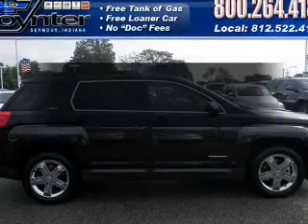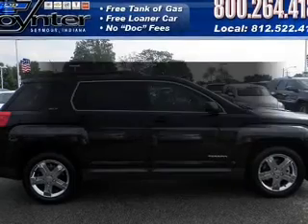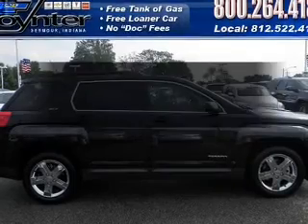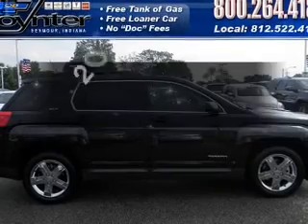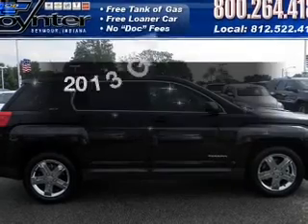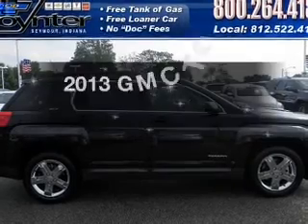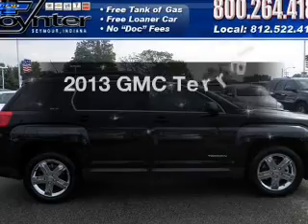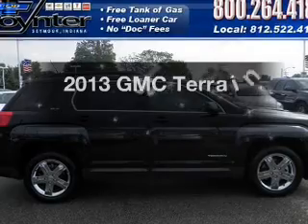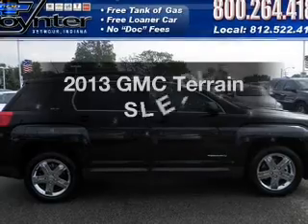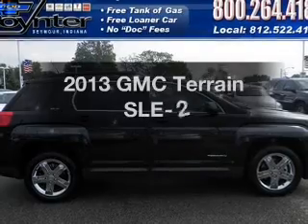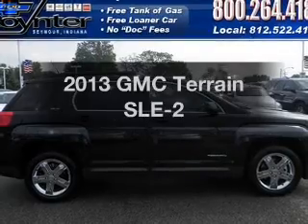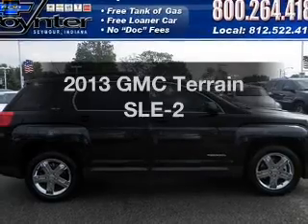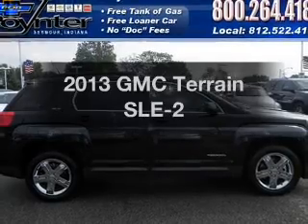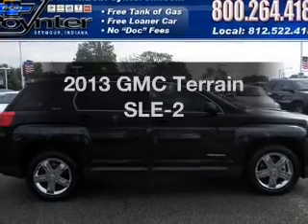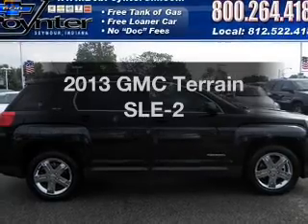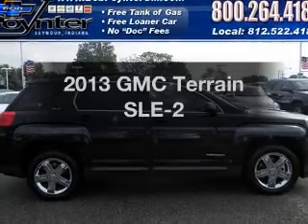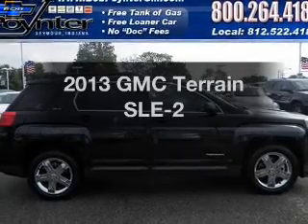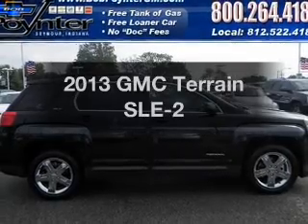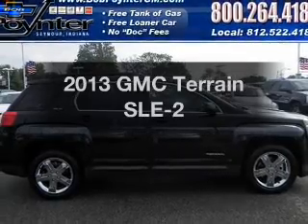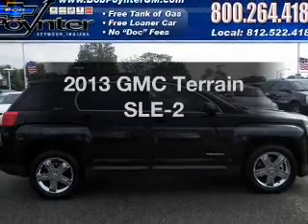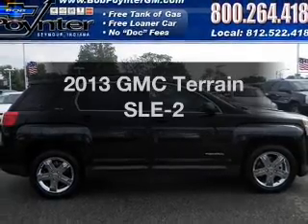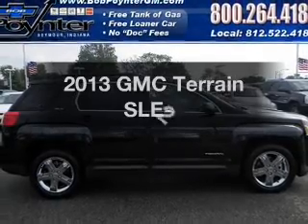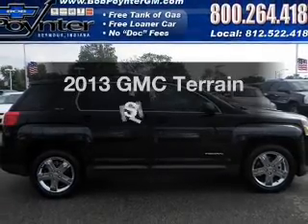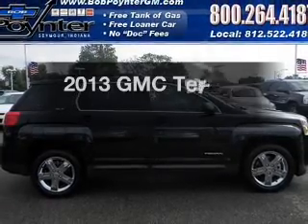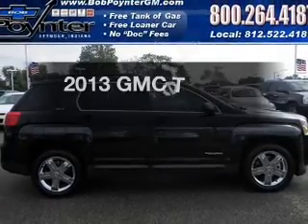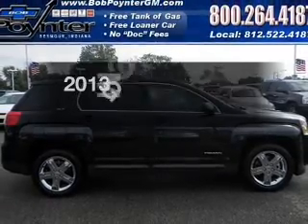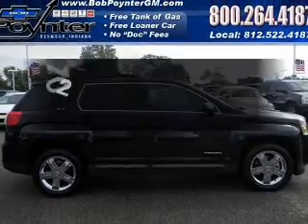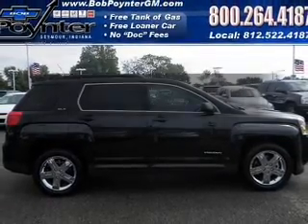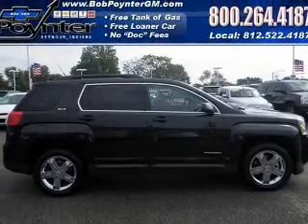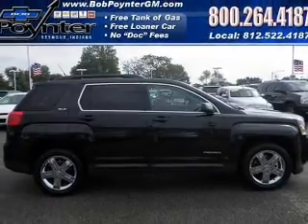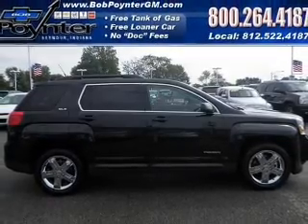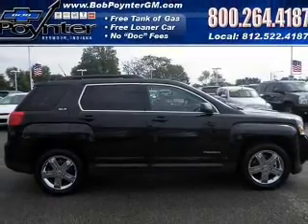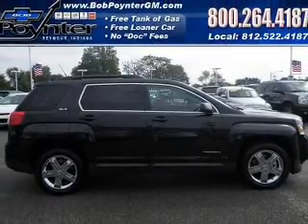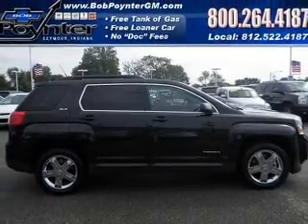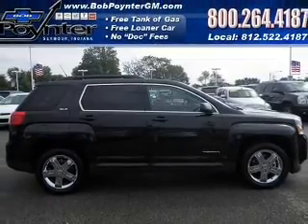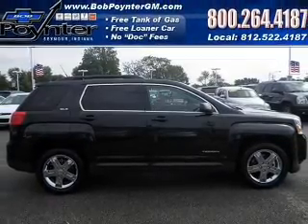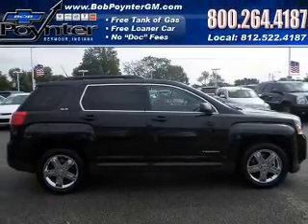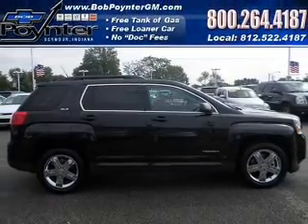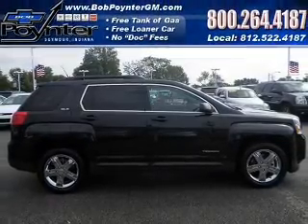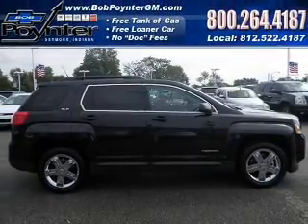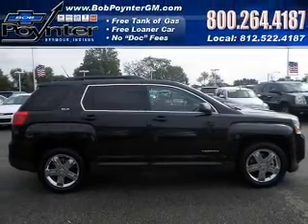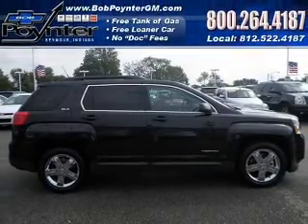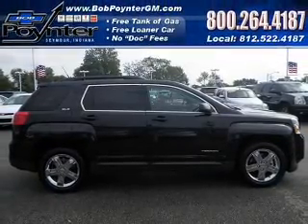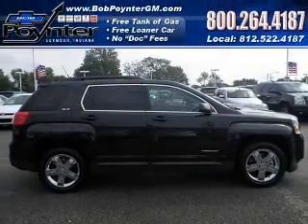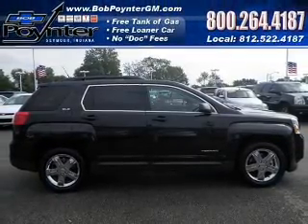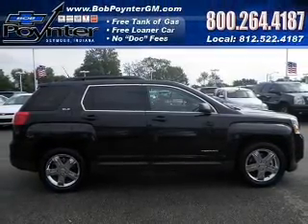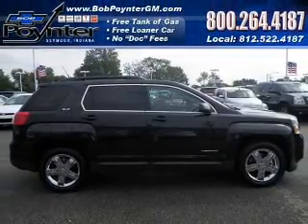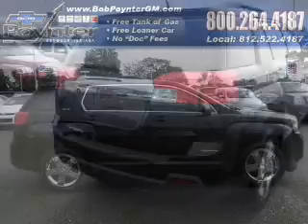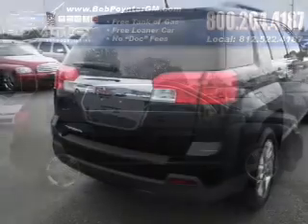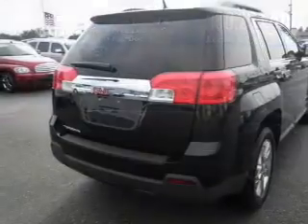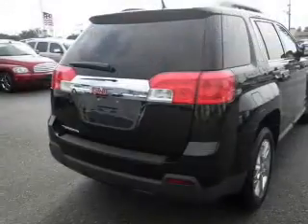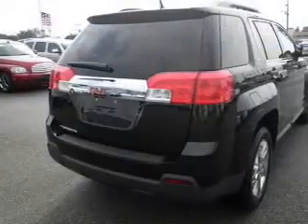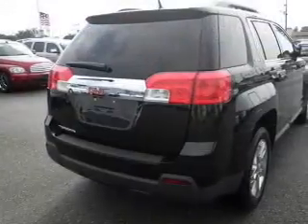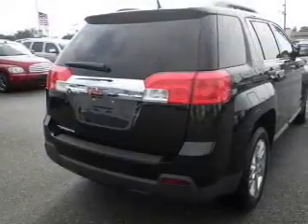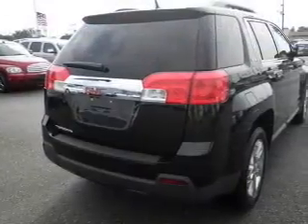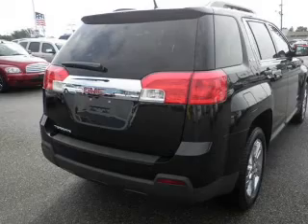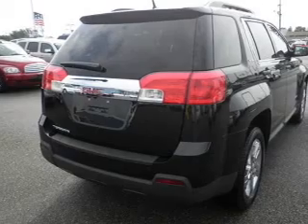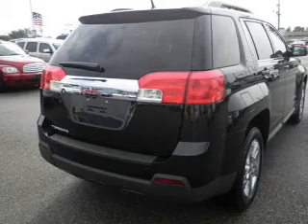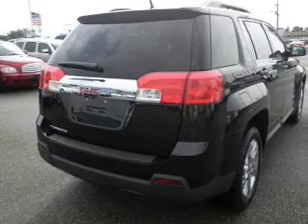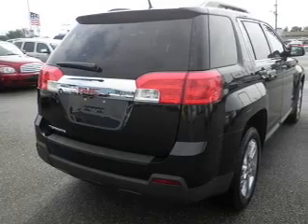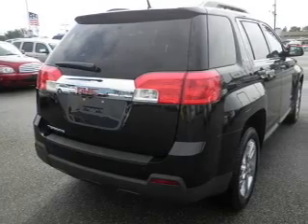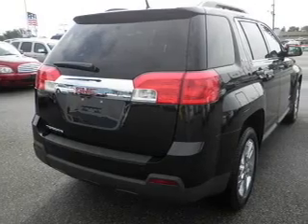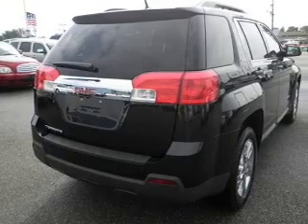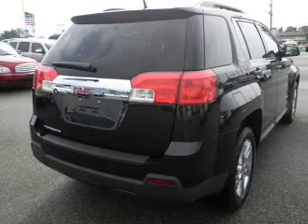Get noticed in this 2013 GMC Terrain. Travel the roads in style and comfort in this great vehicle.